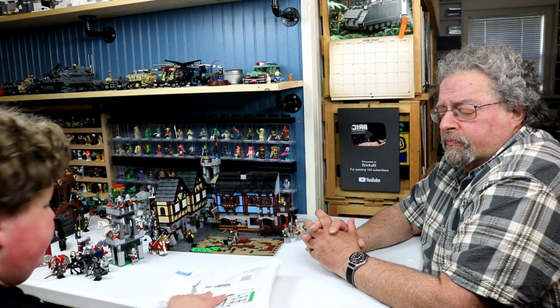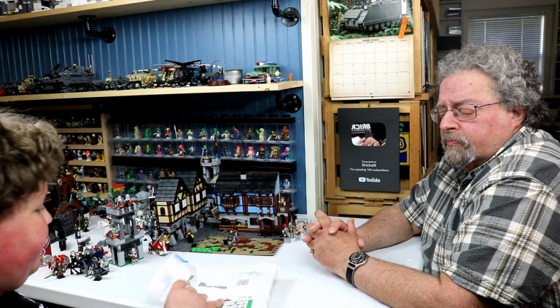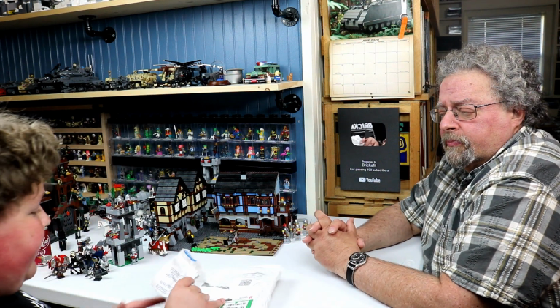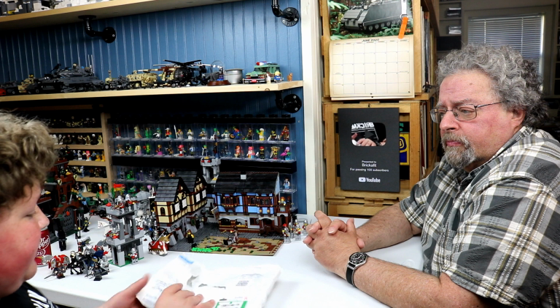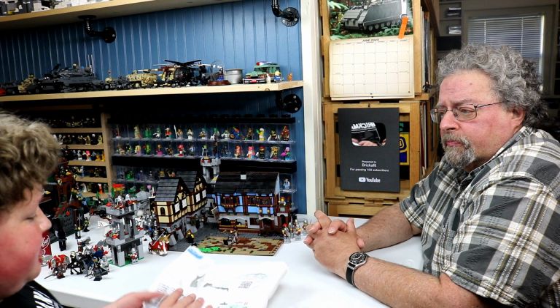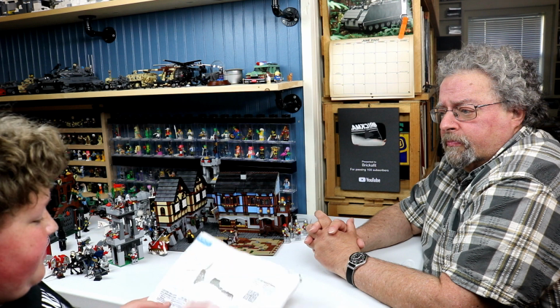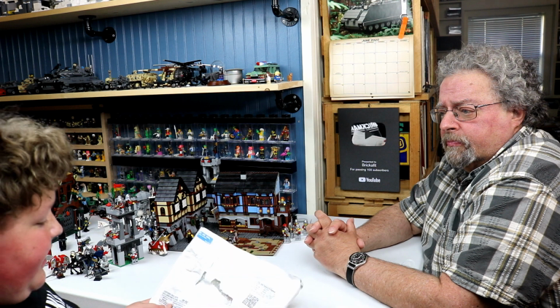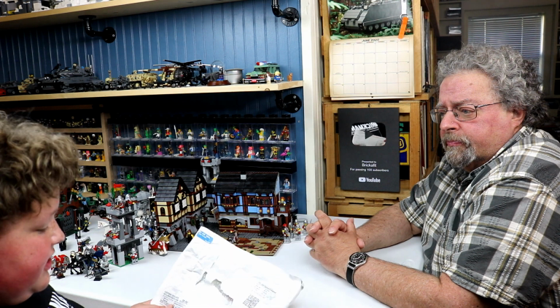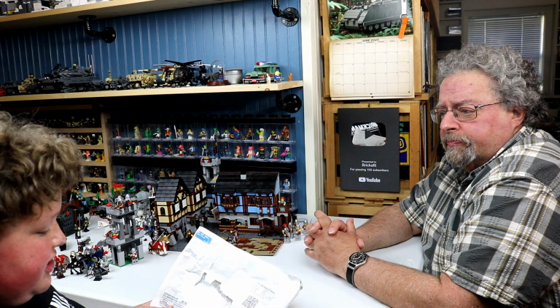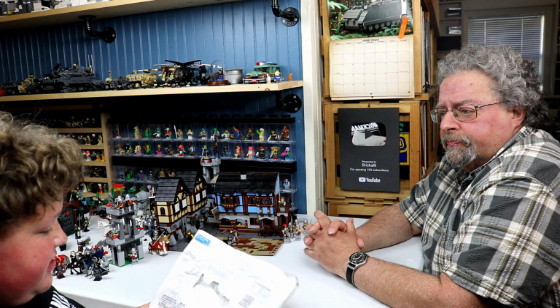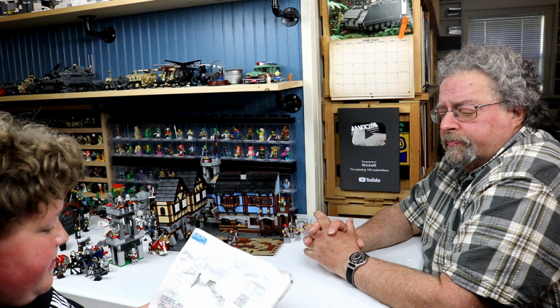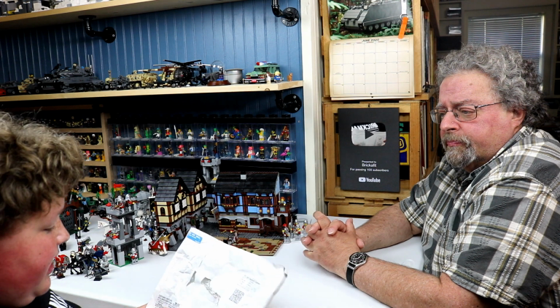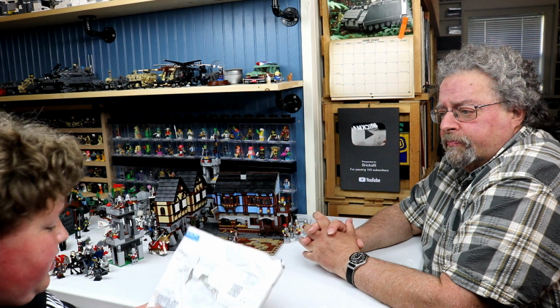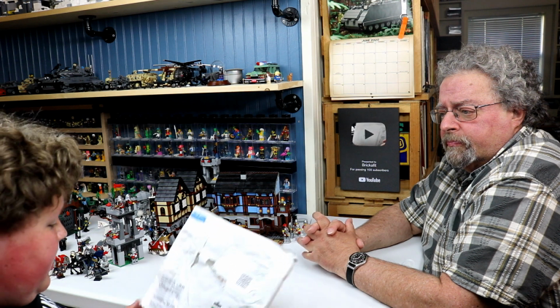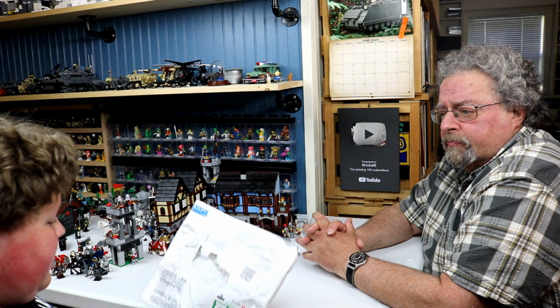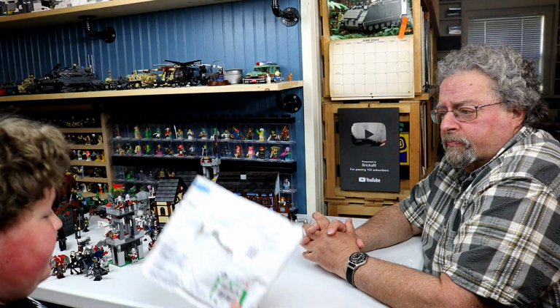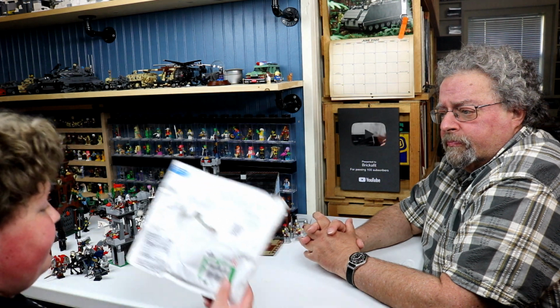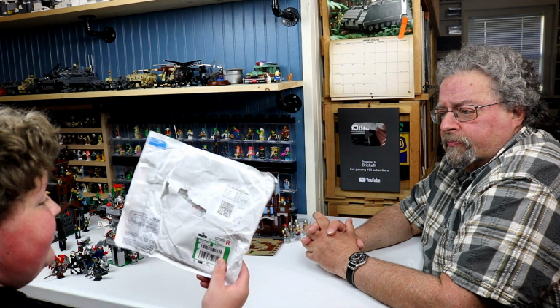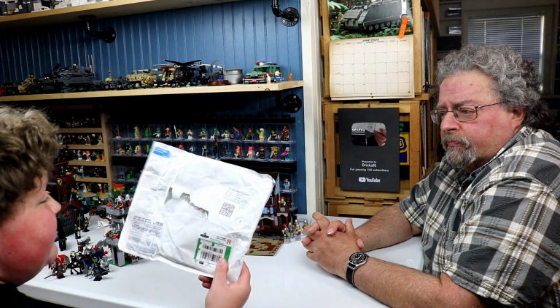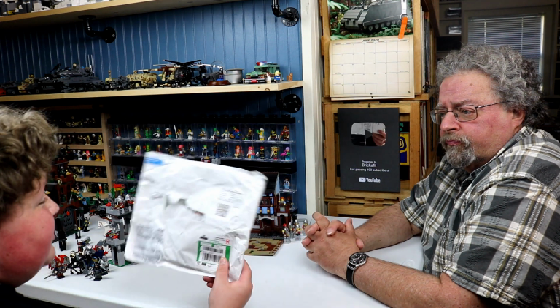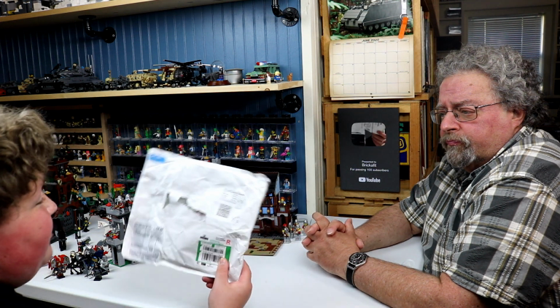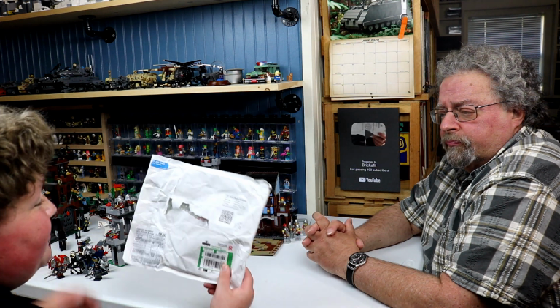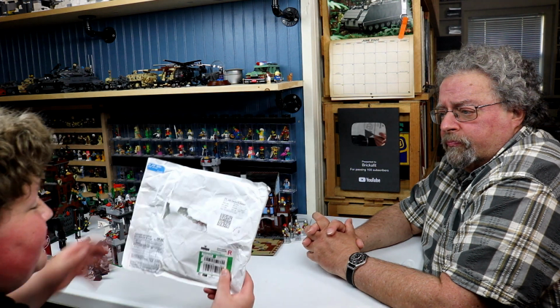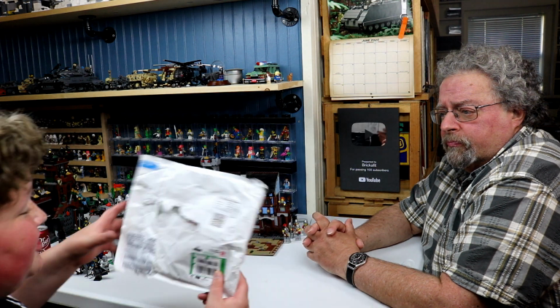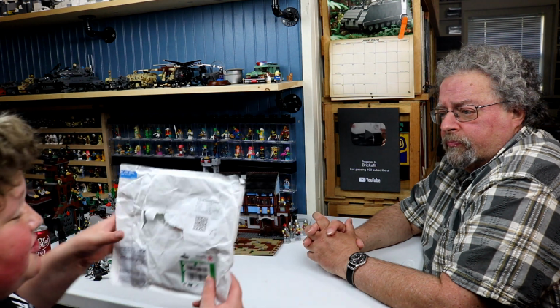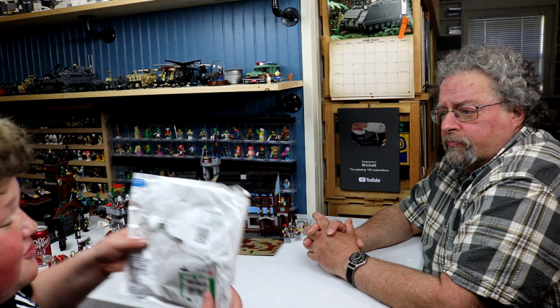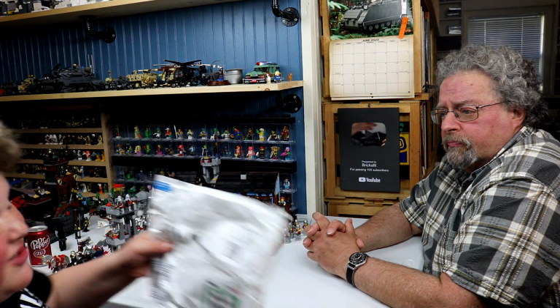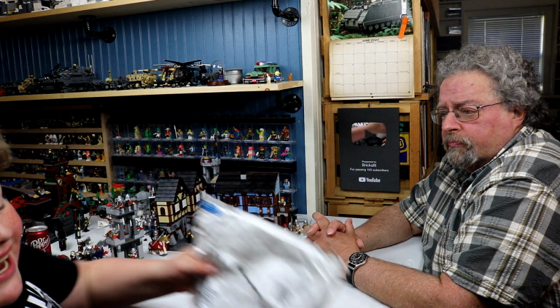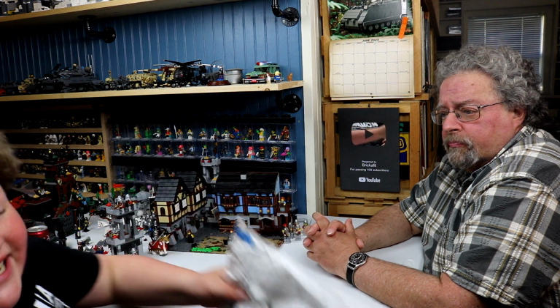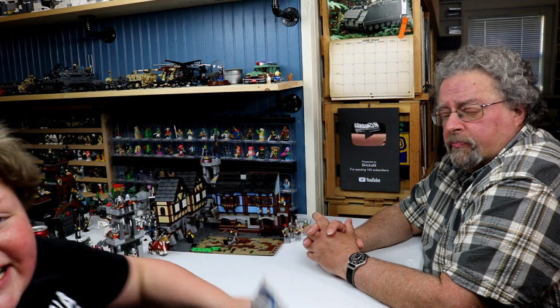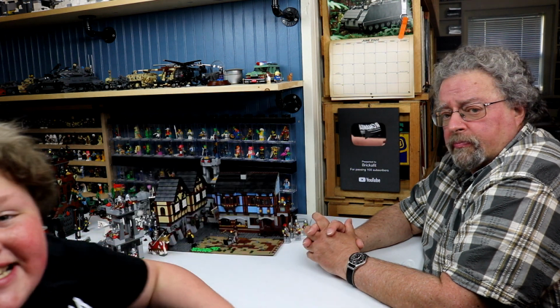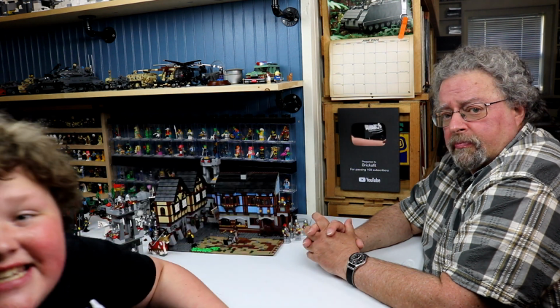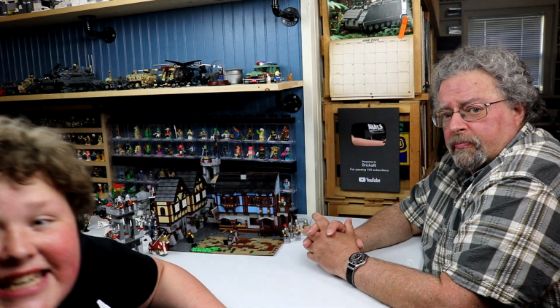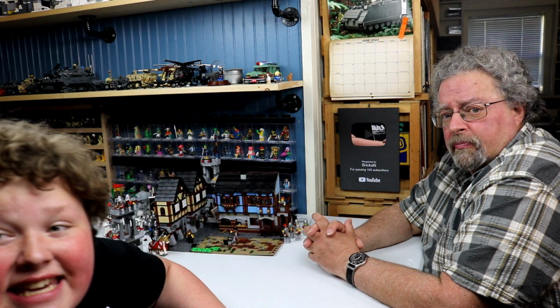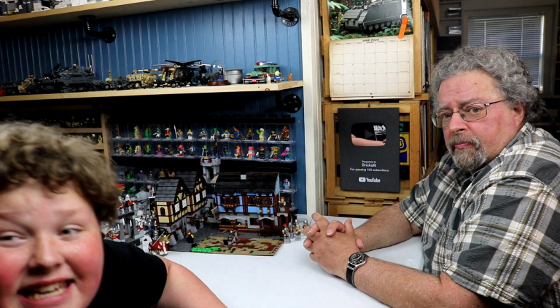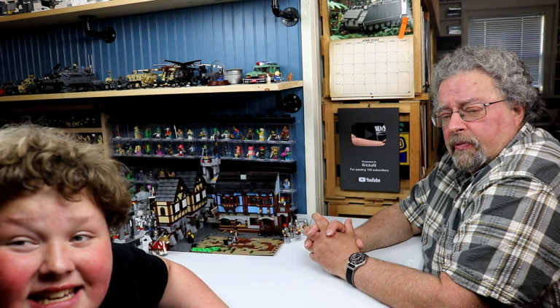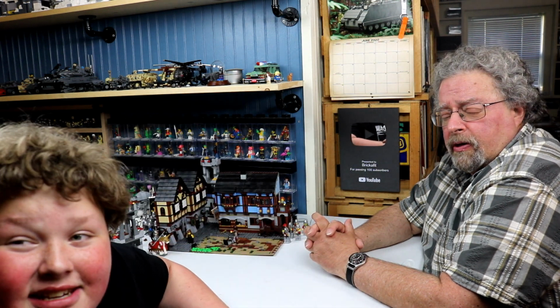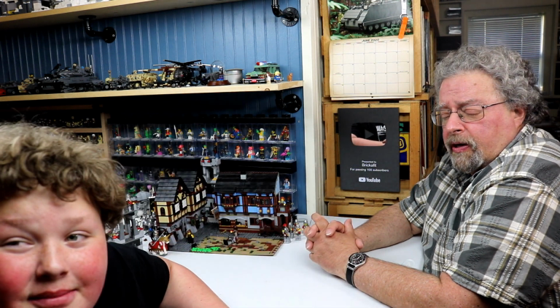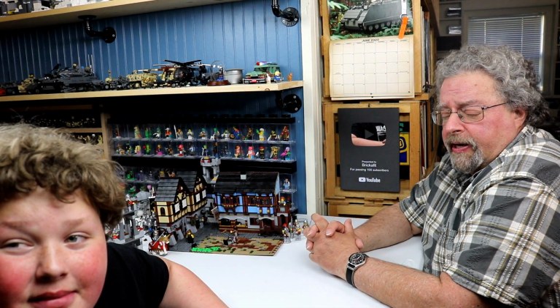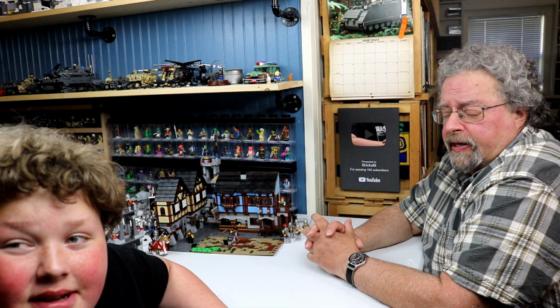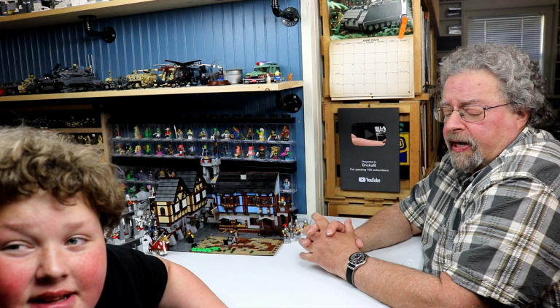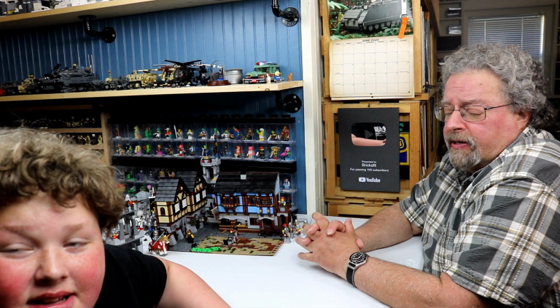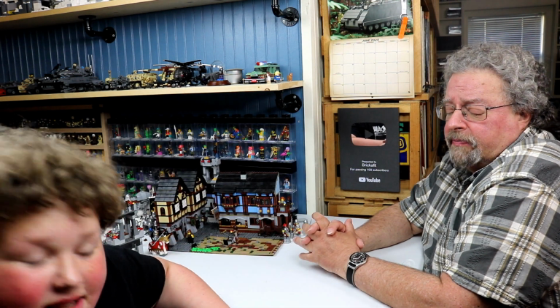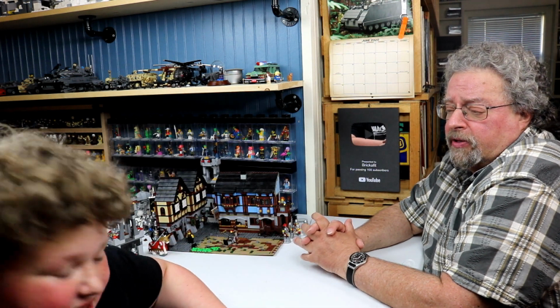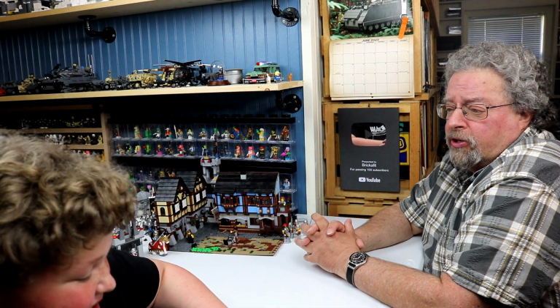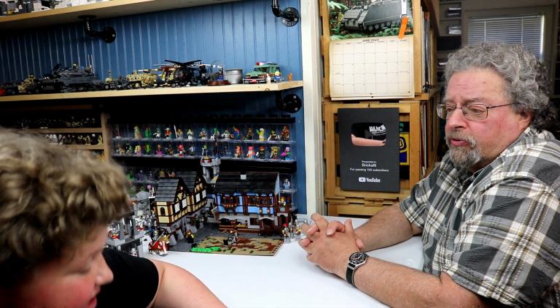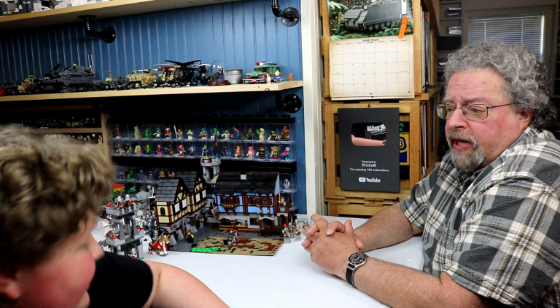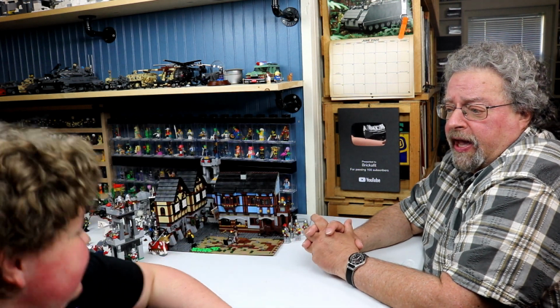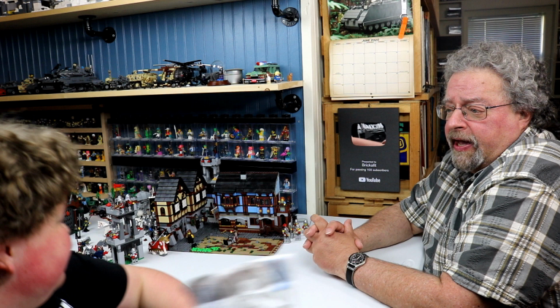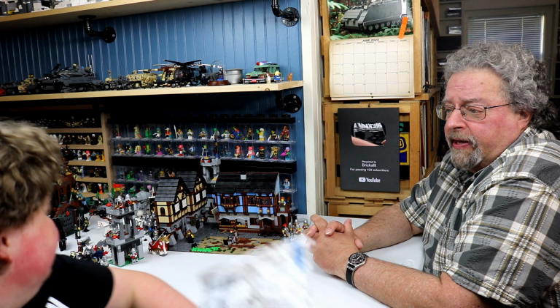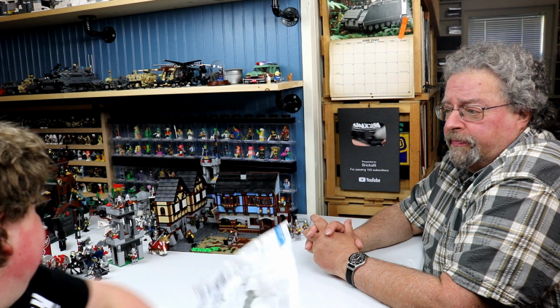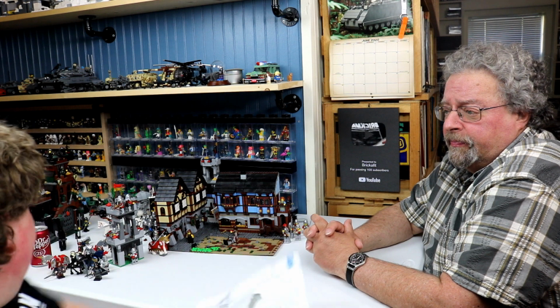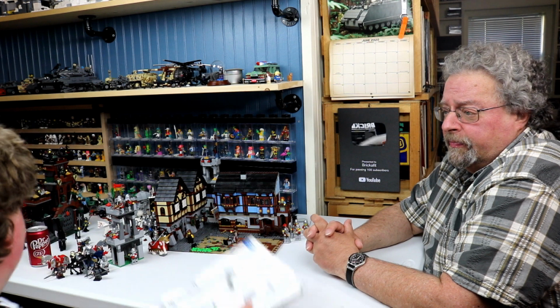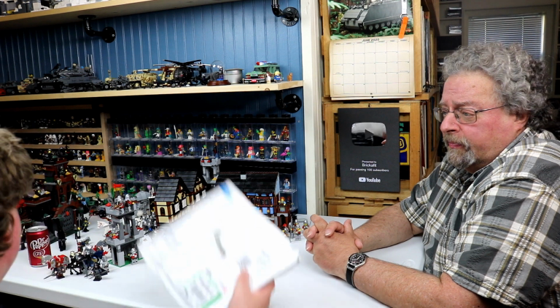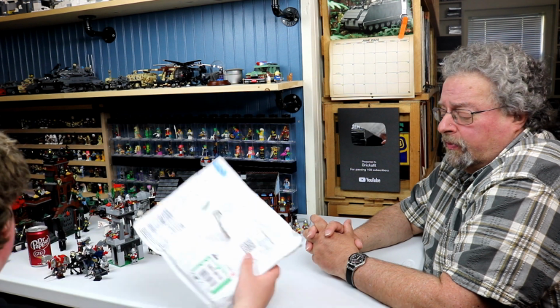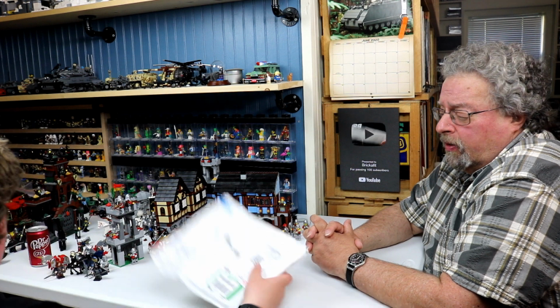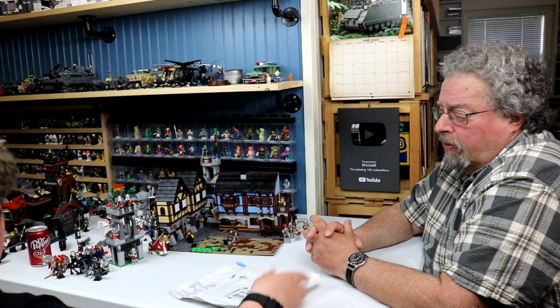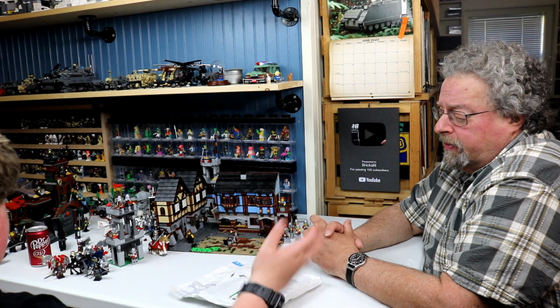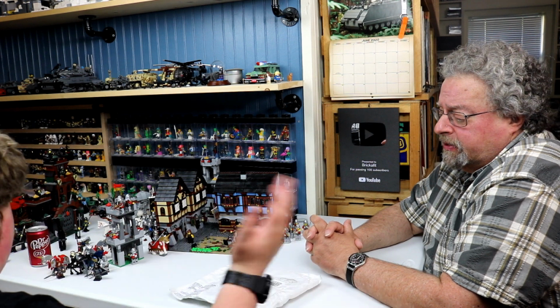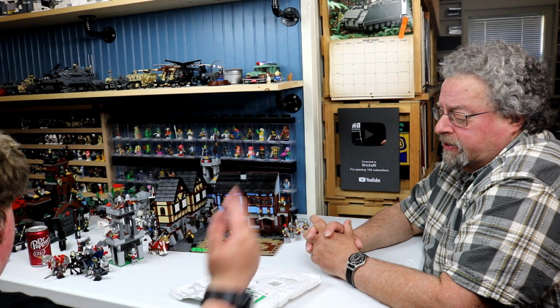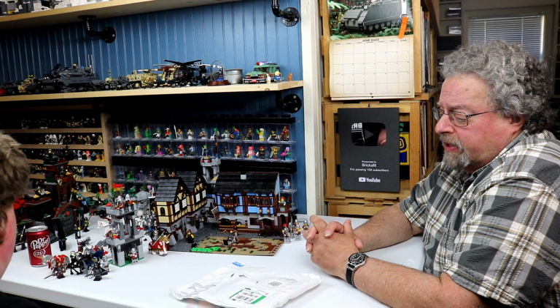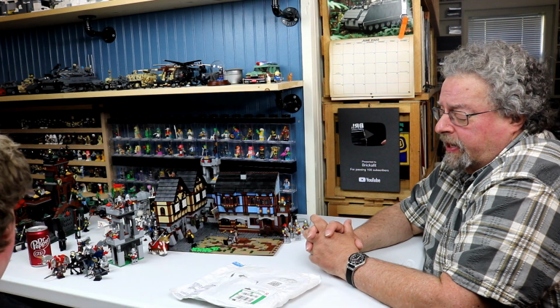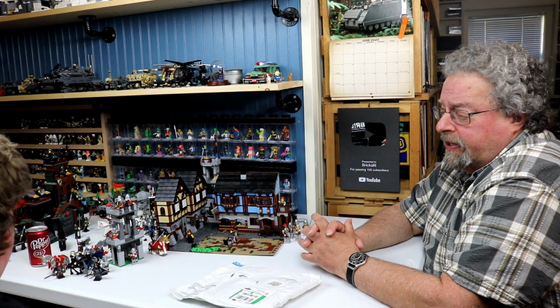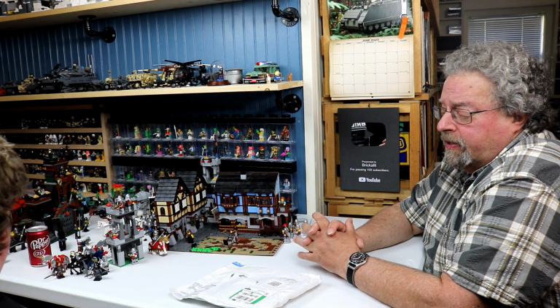We got two packages in the mail. First is from the United Kingdom — the UK. Always exciting.